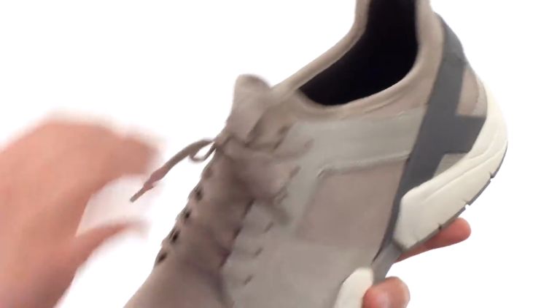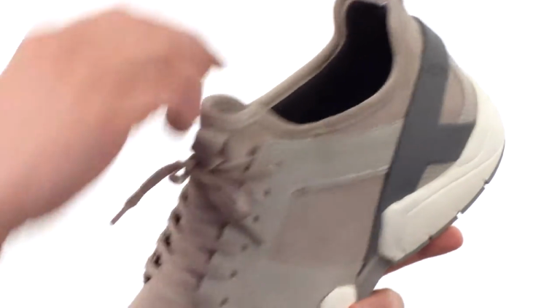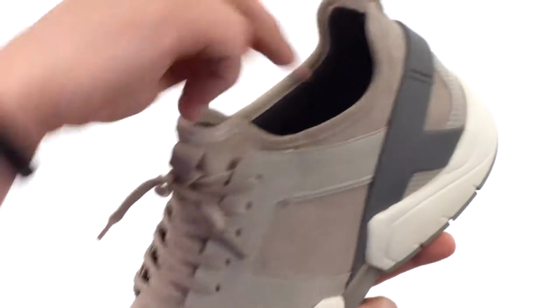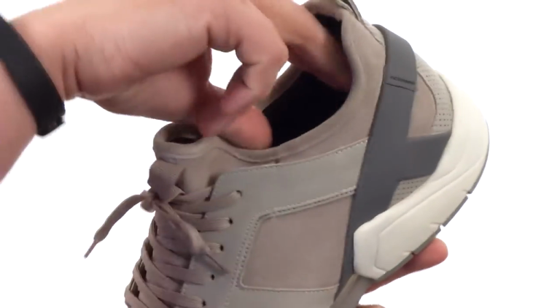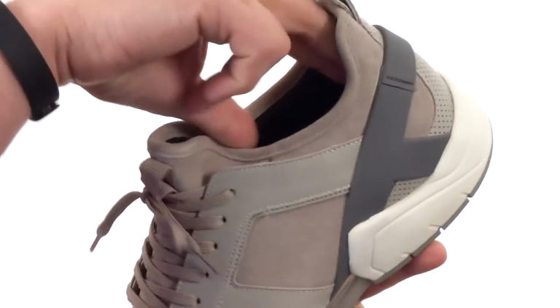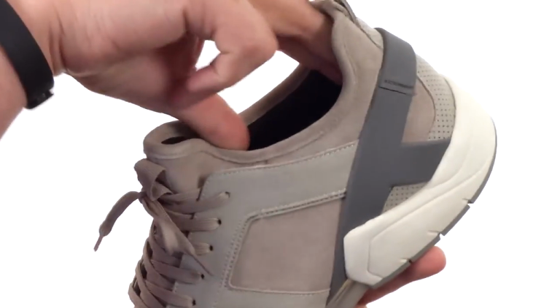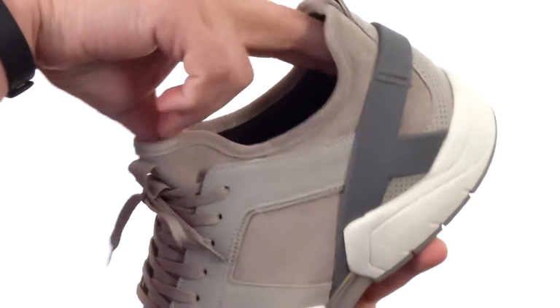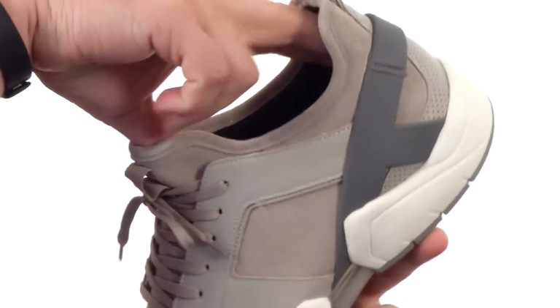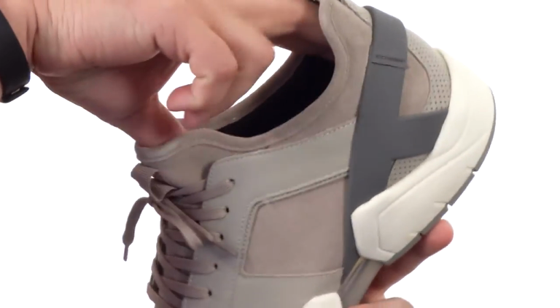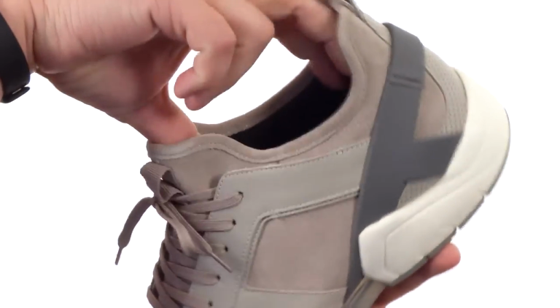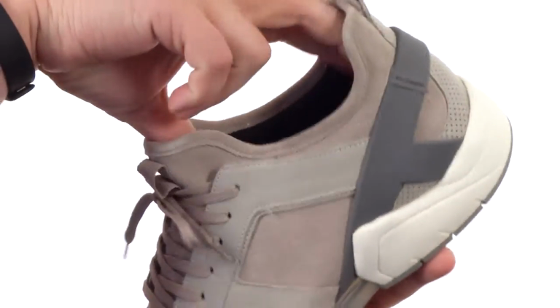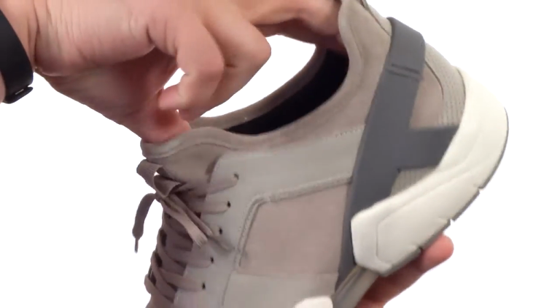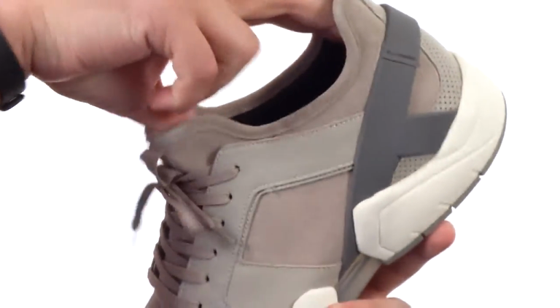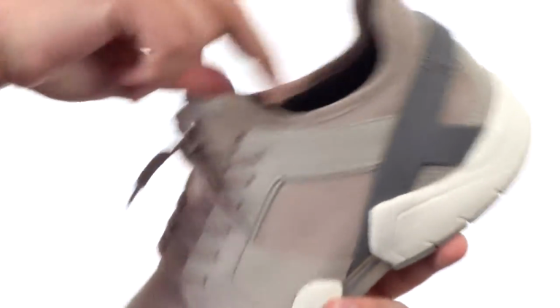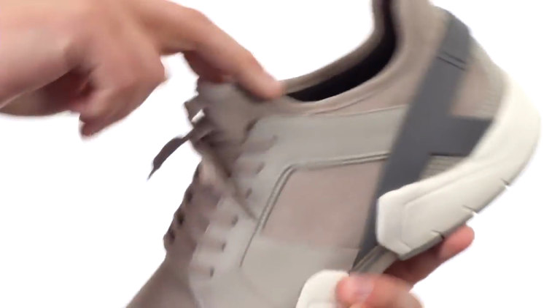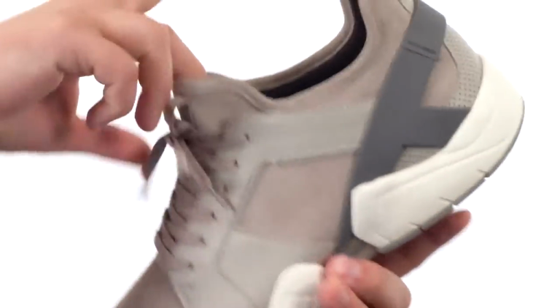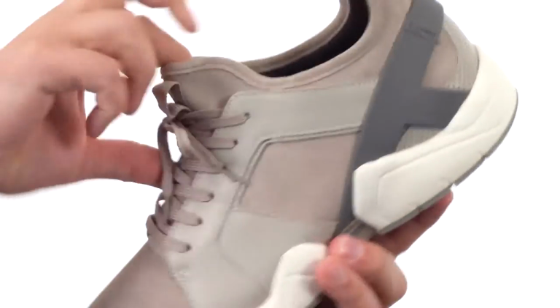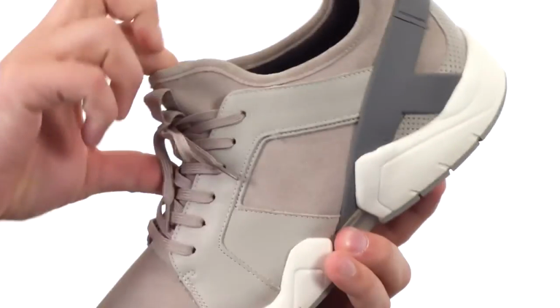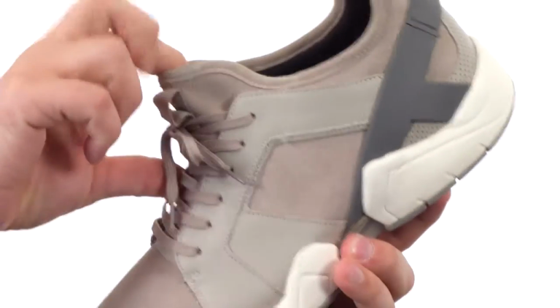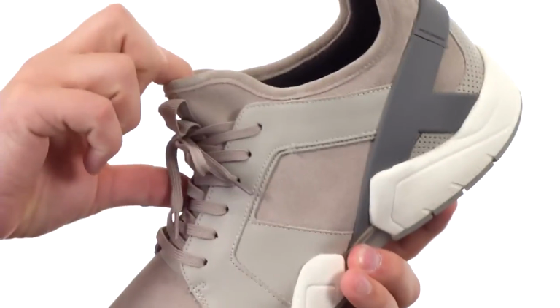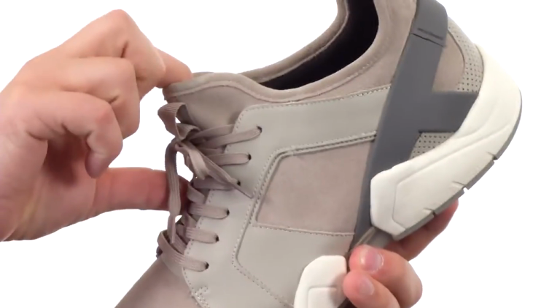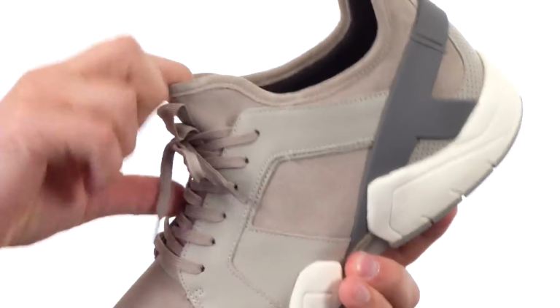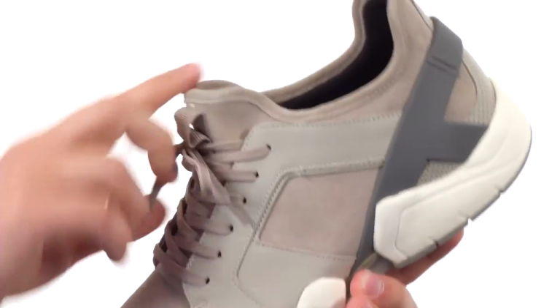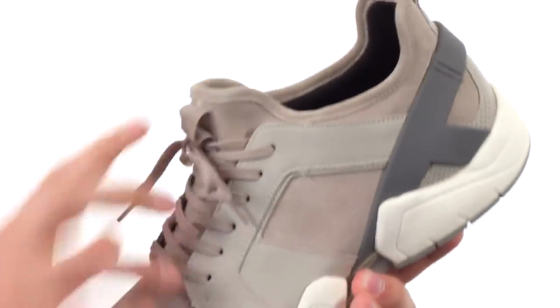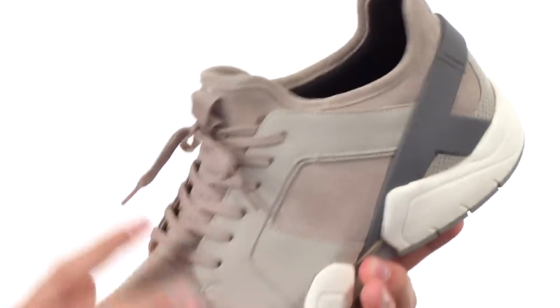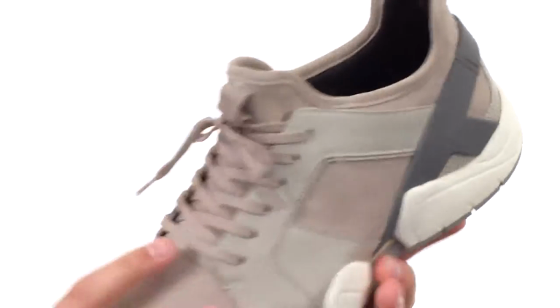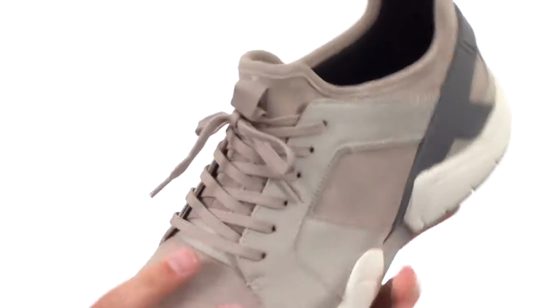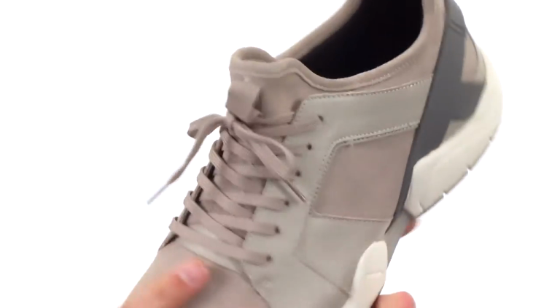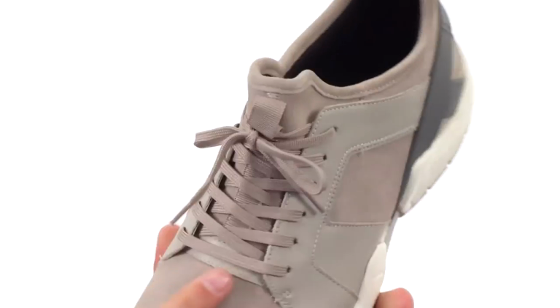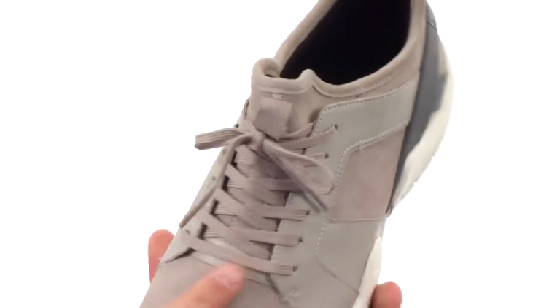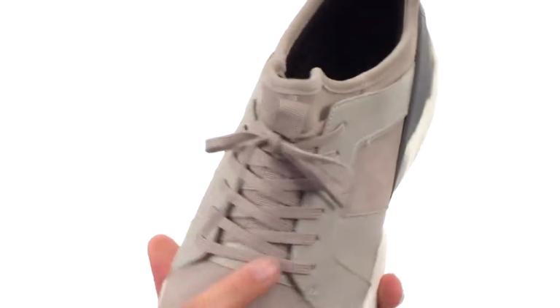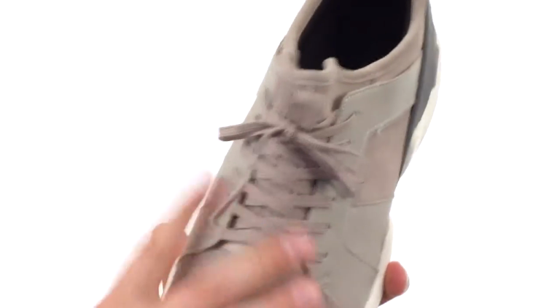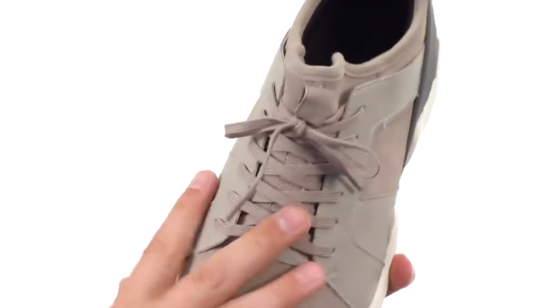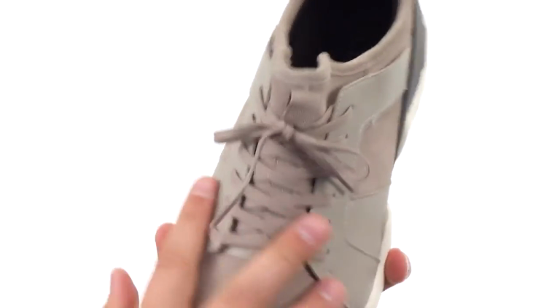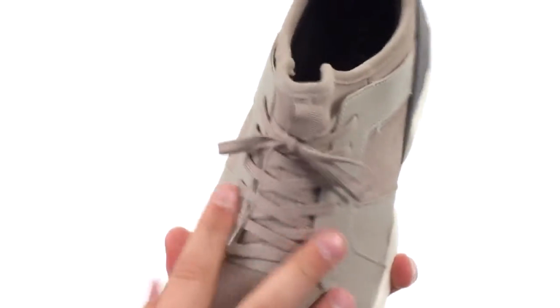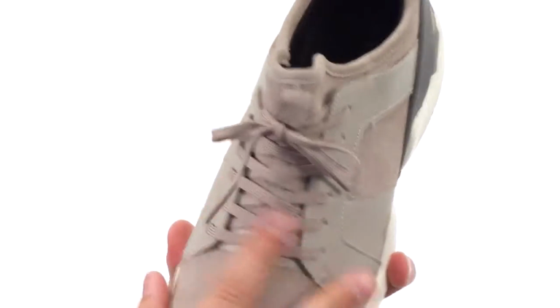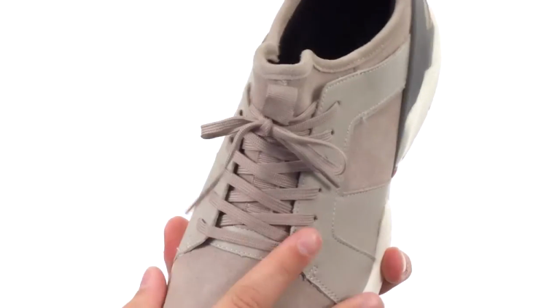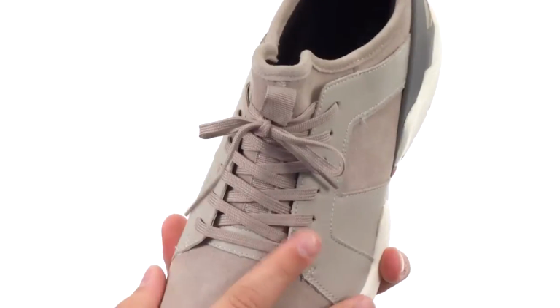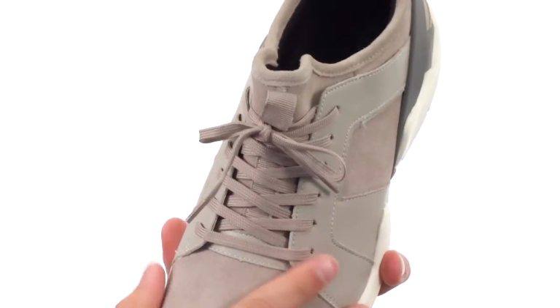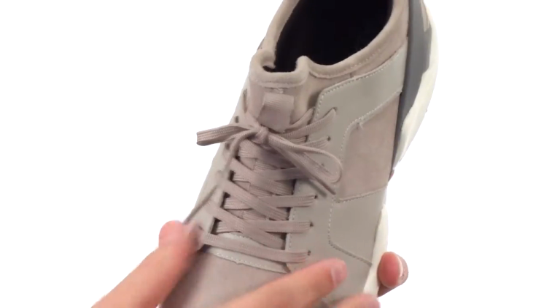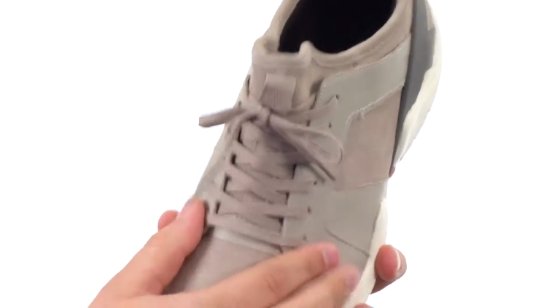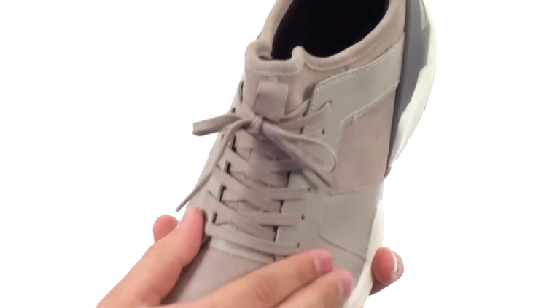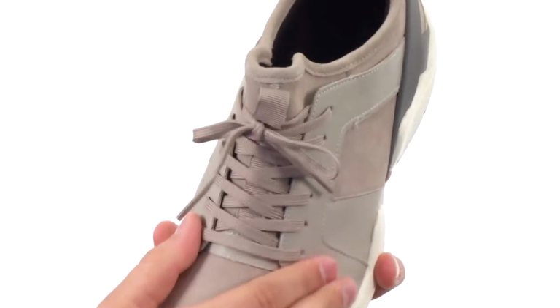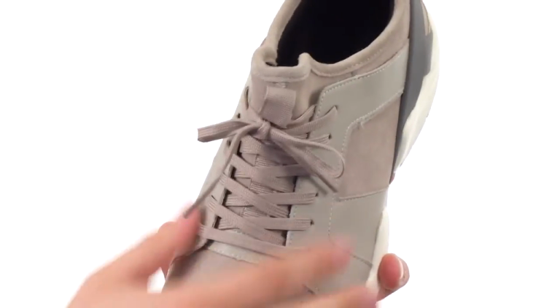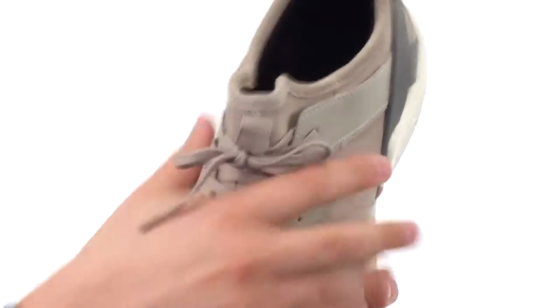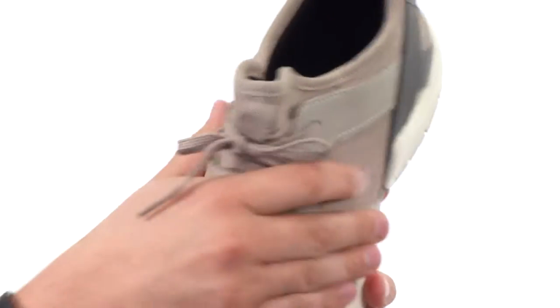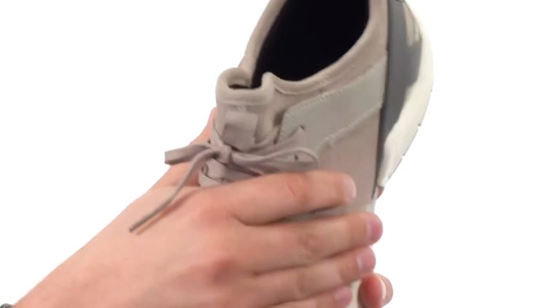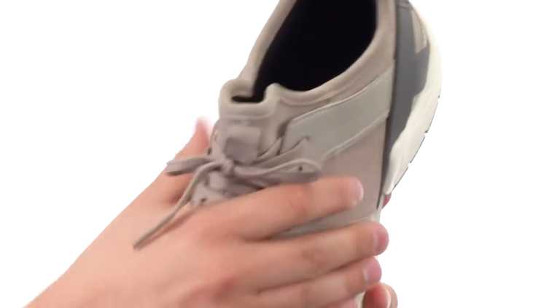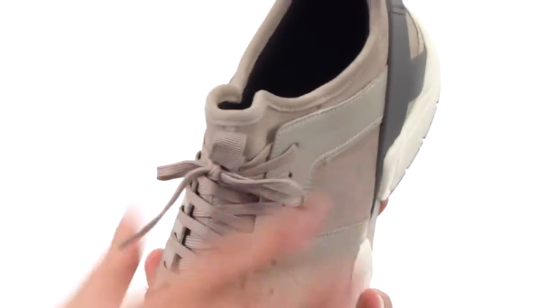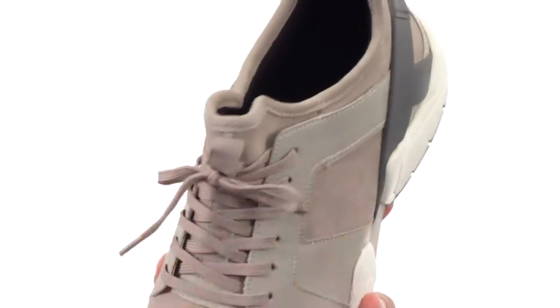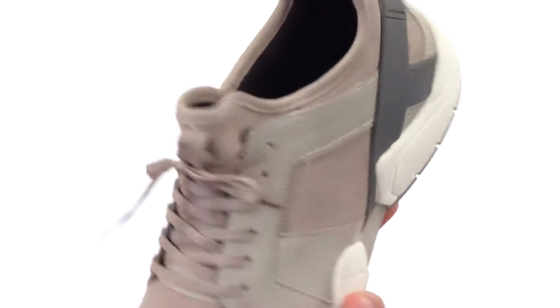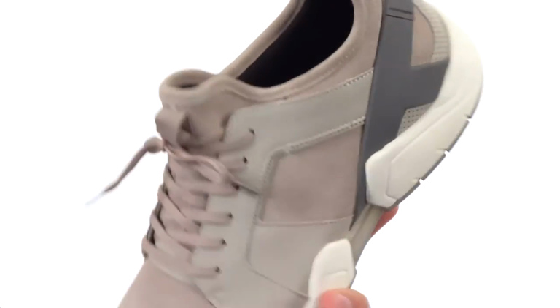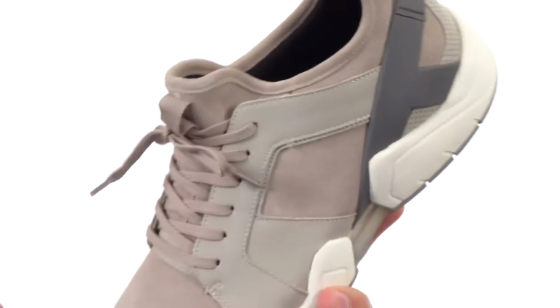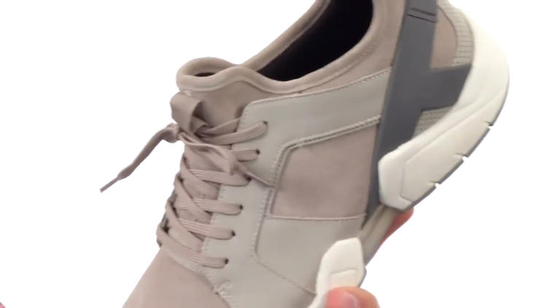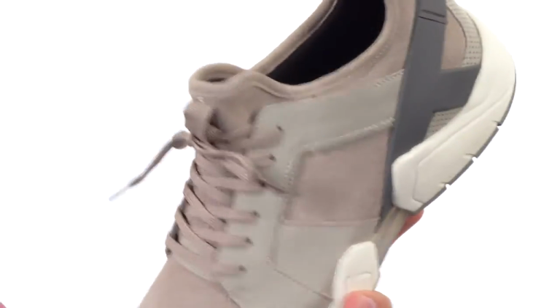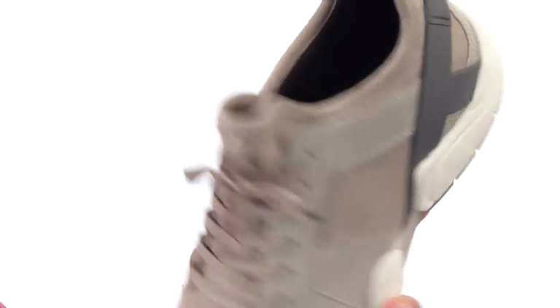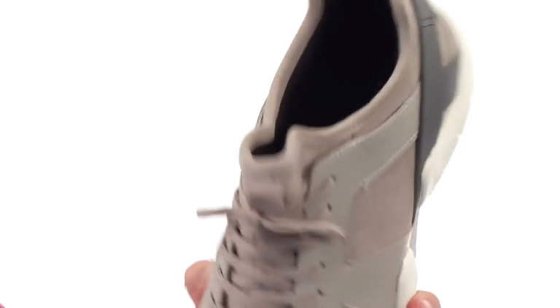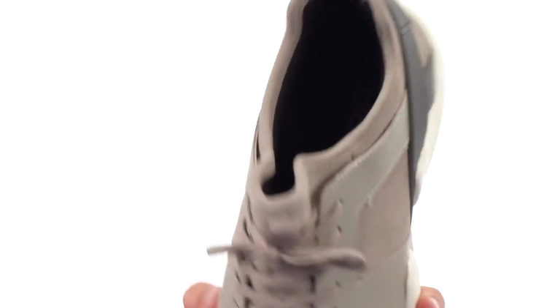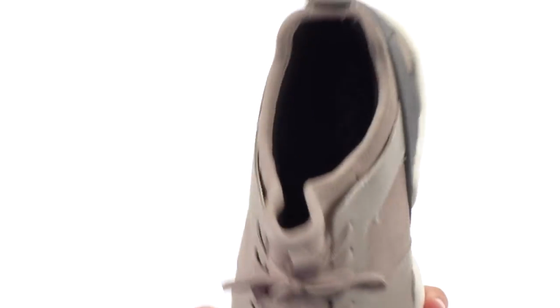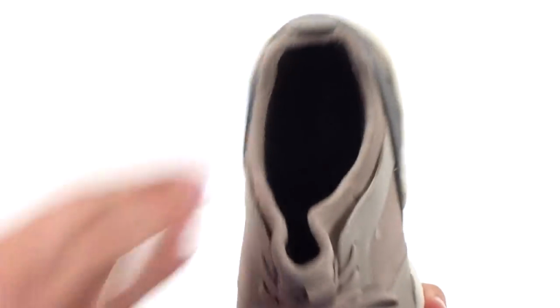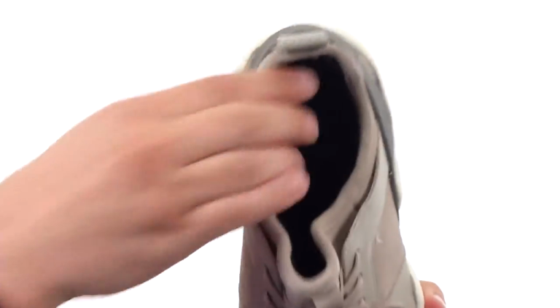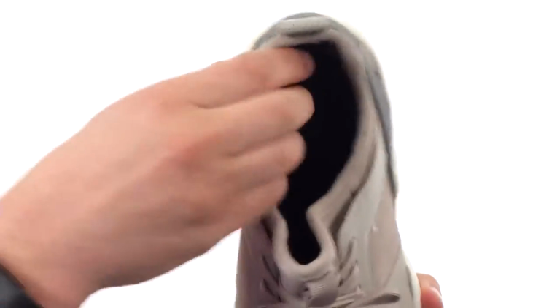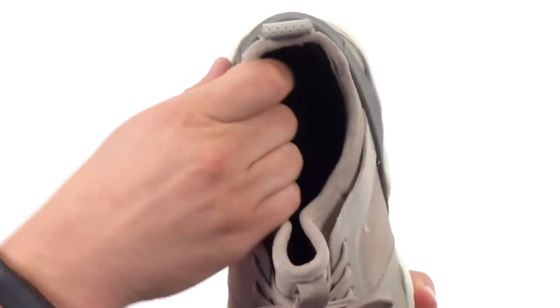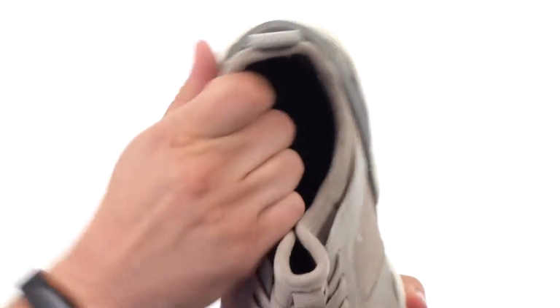Got a slip on and off design here, thanks to that booty style construction. We also have laces up front to lock your foot in.